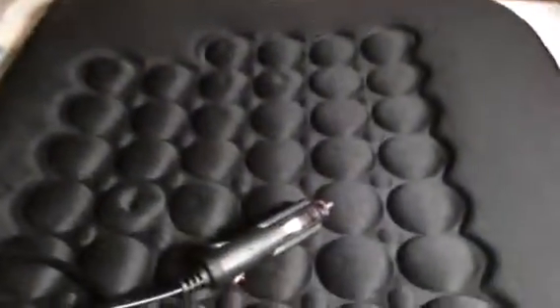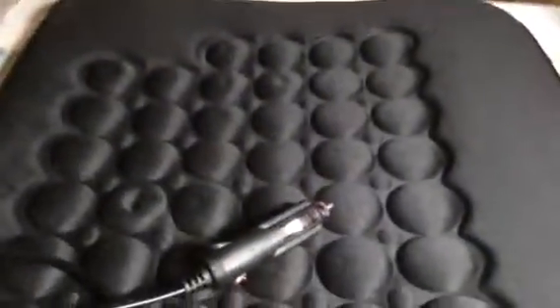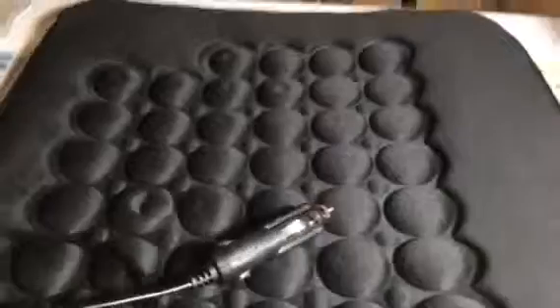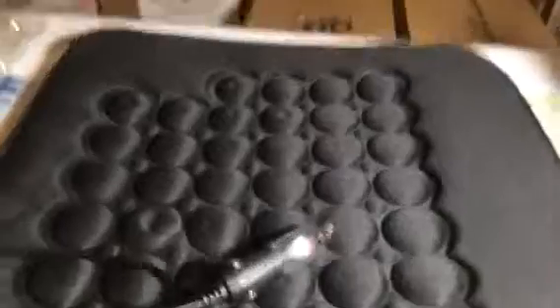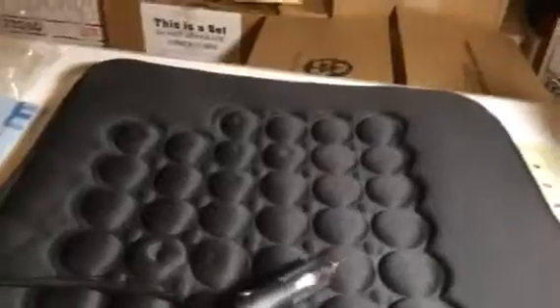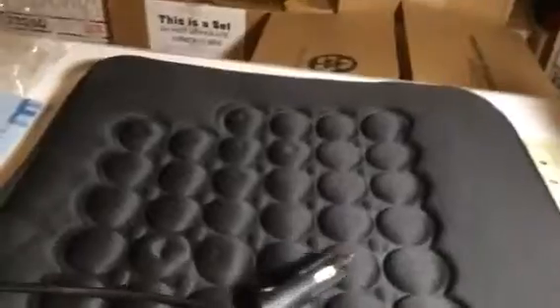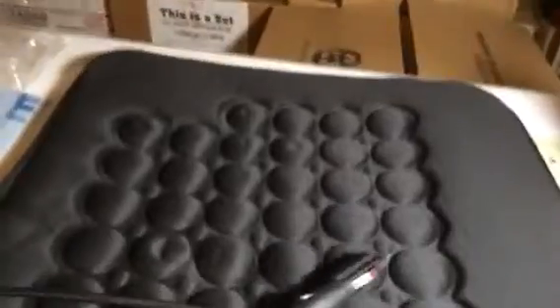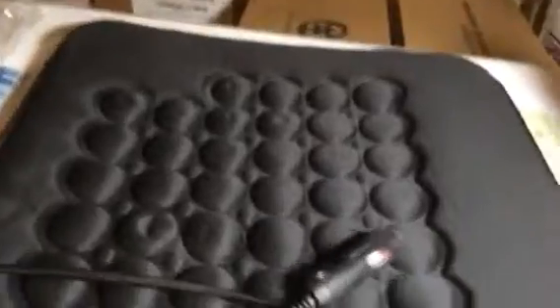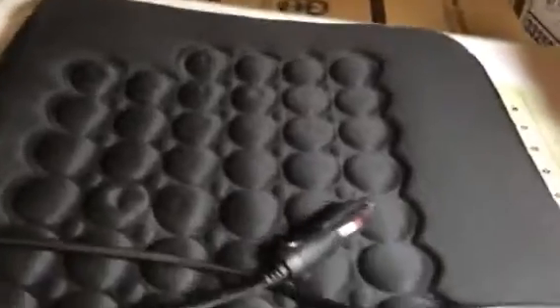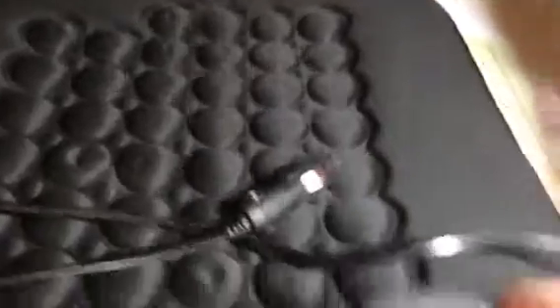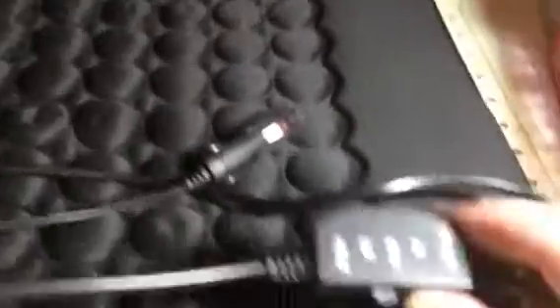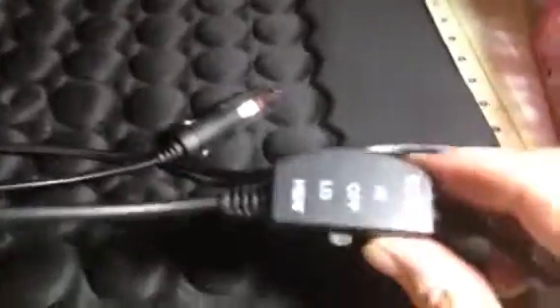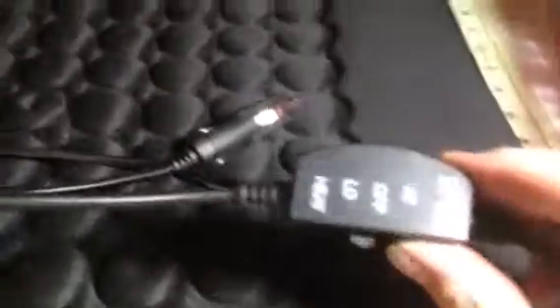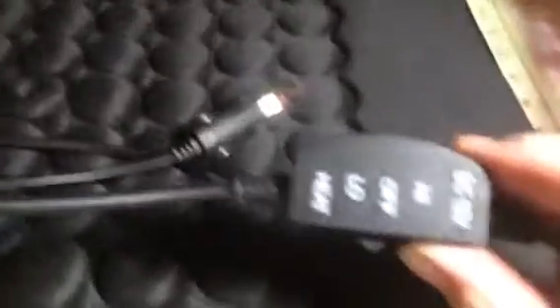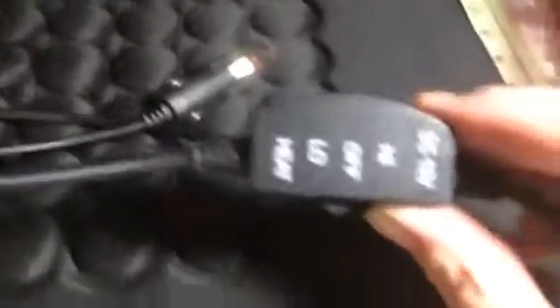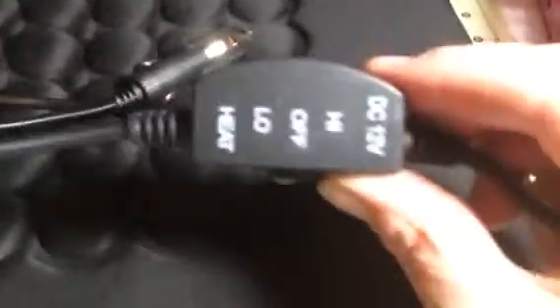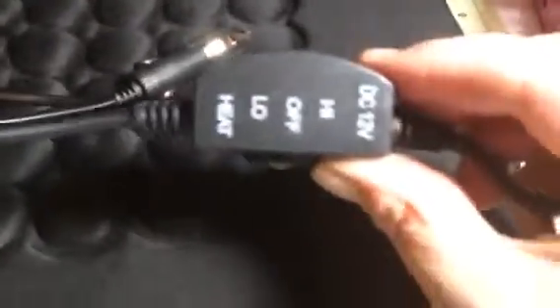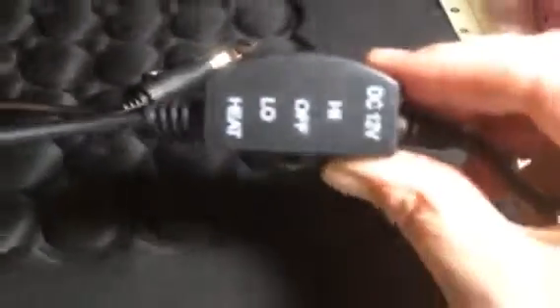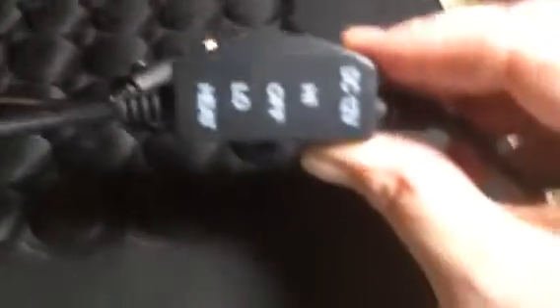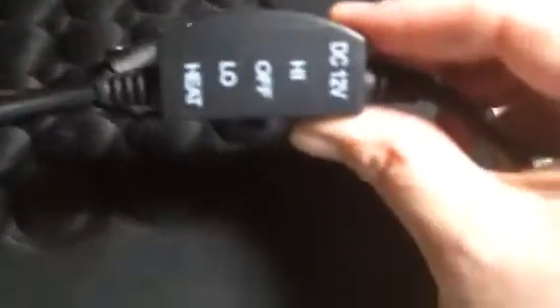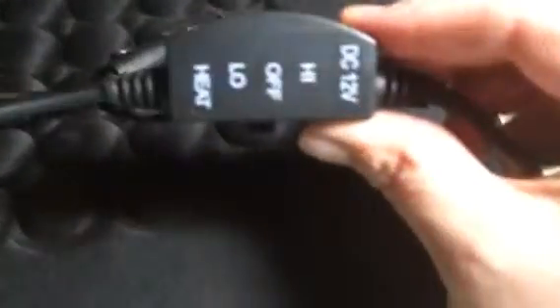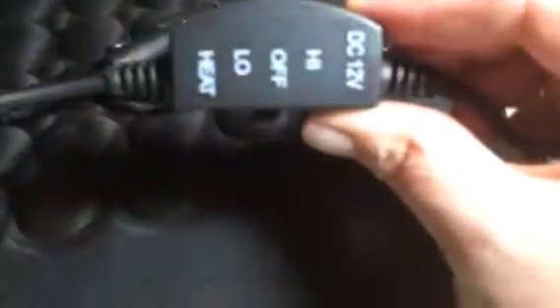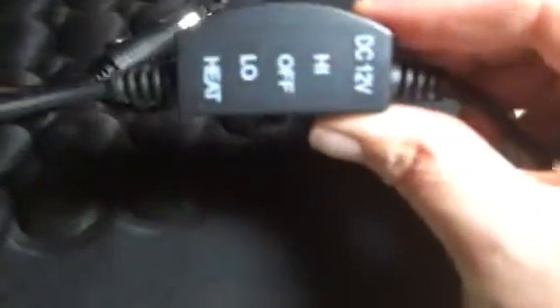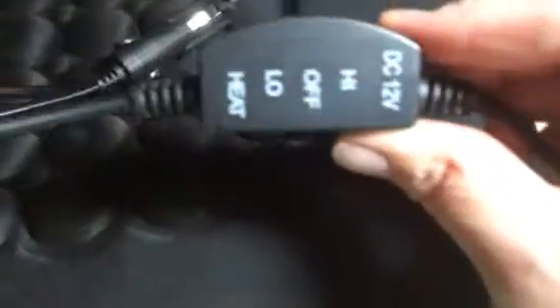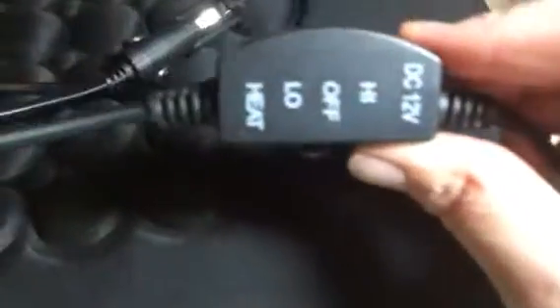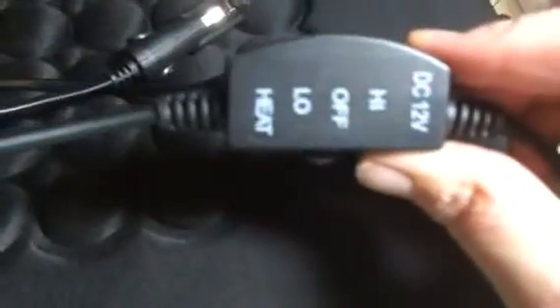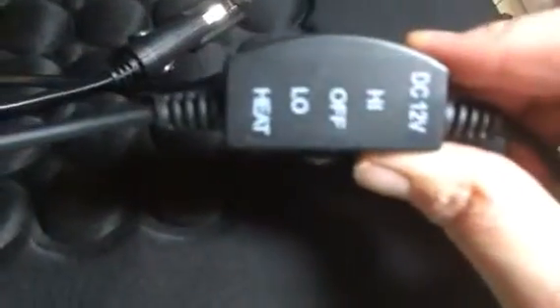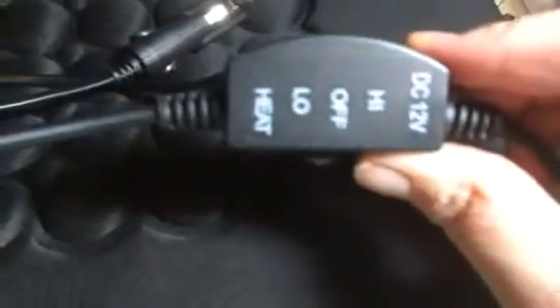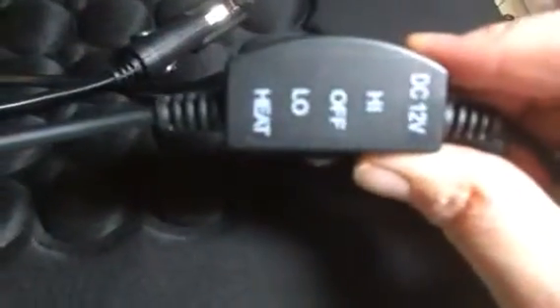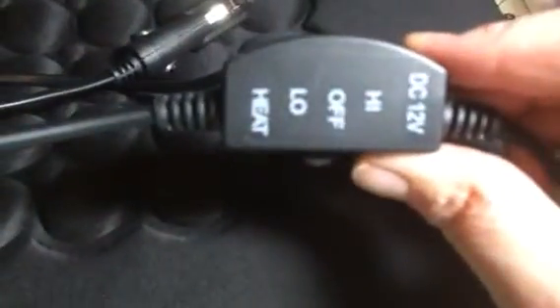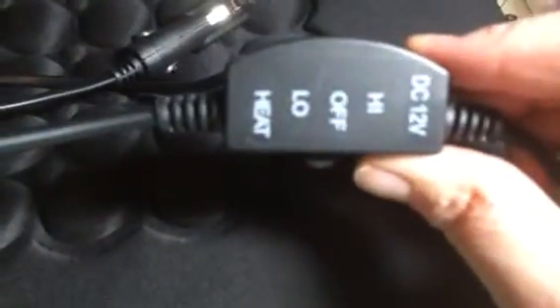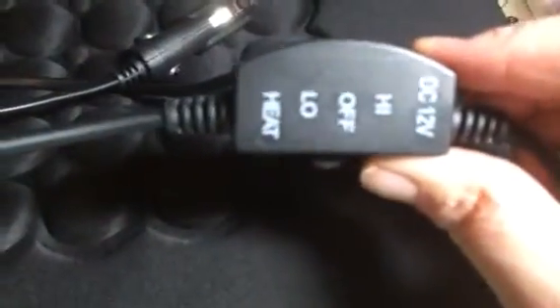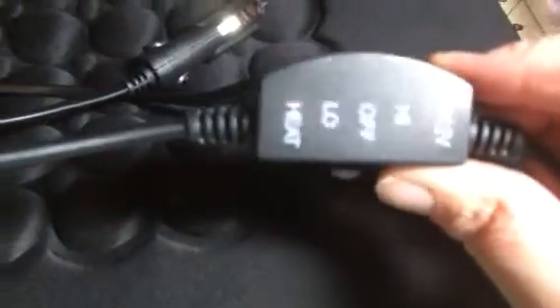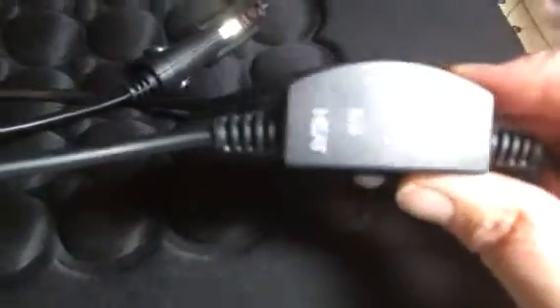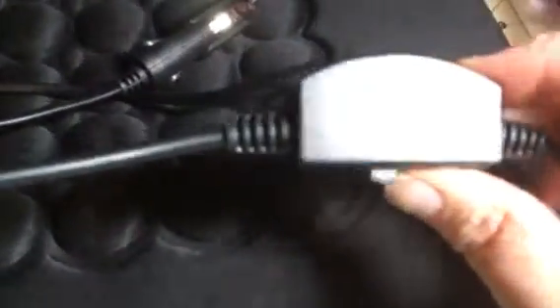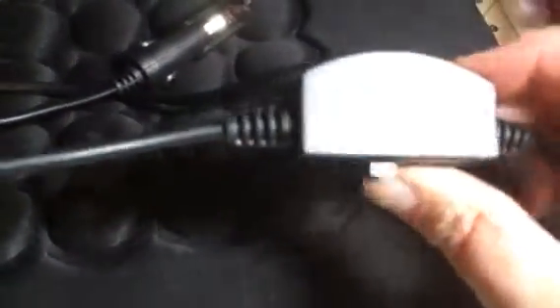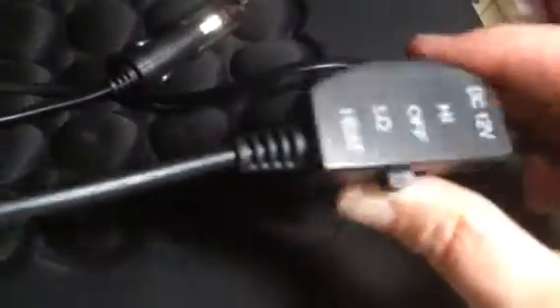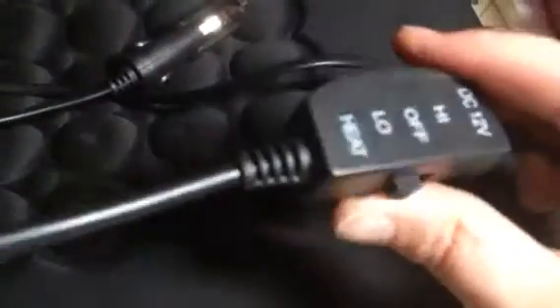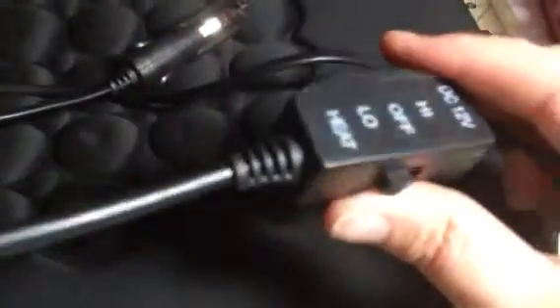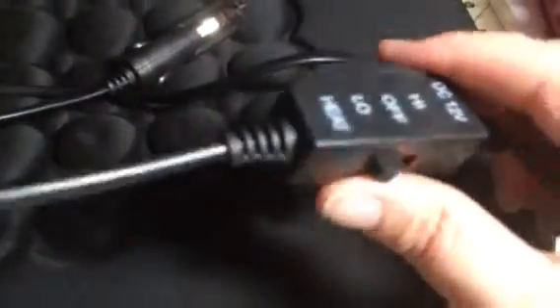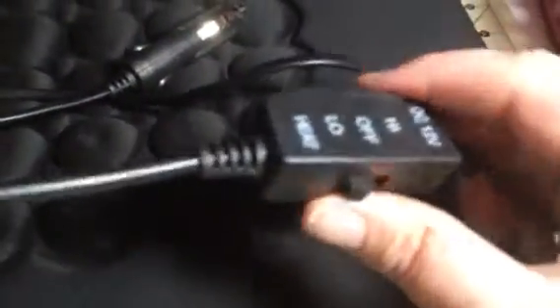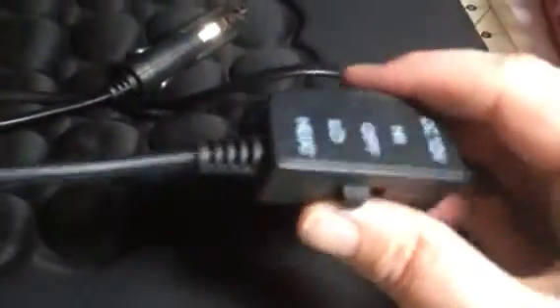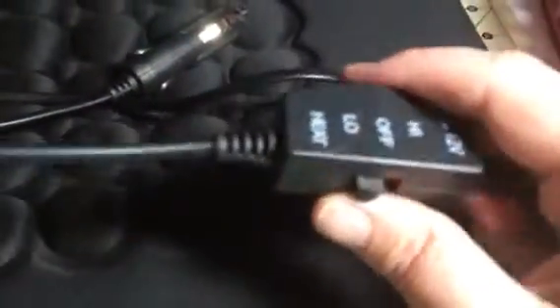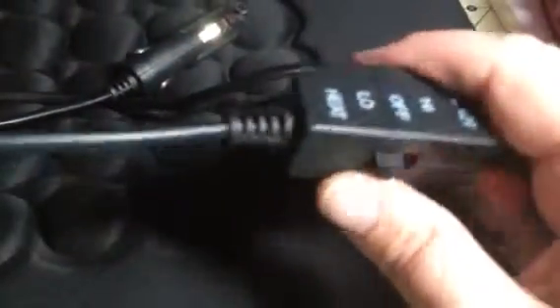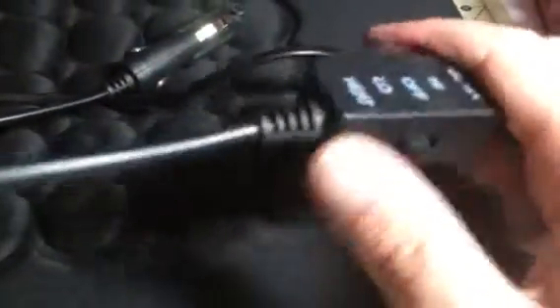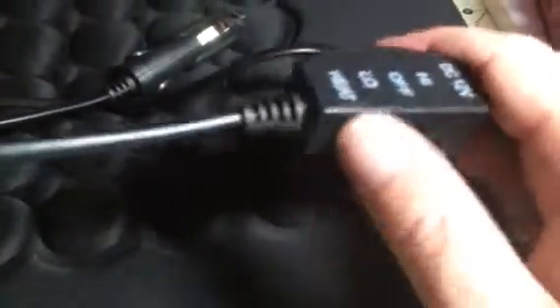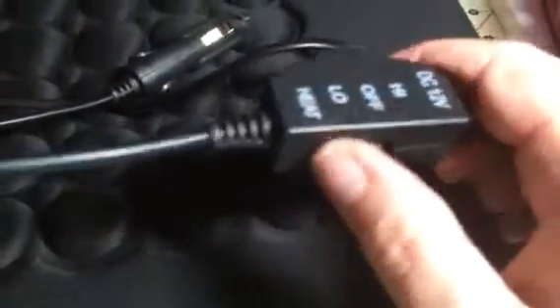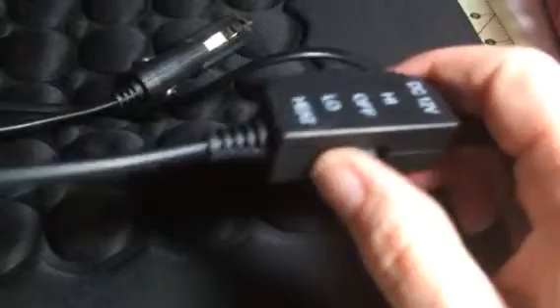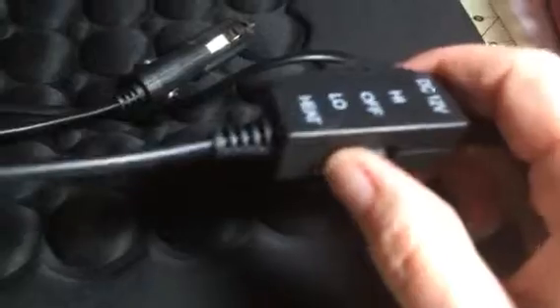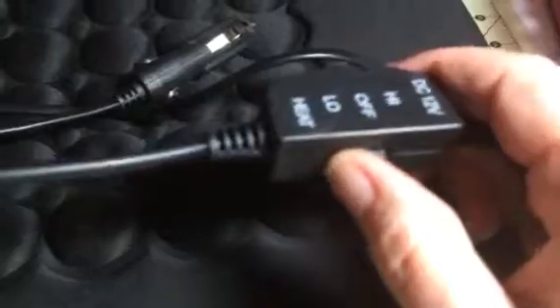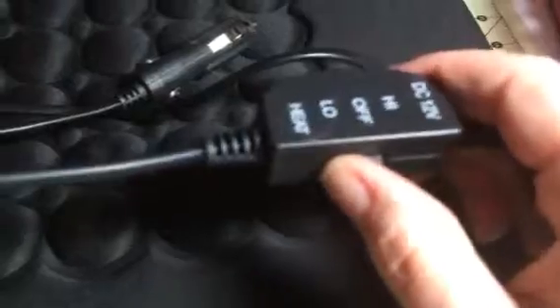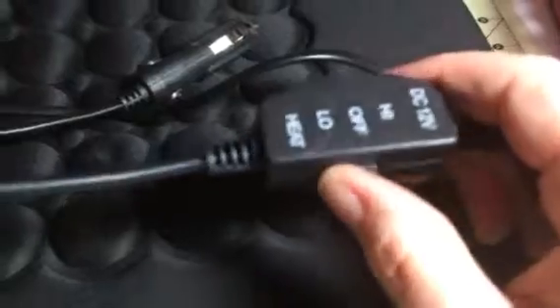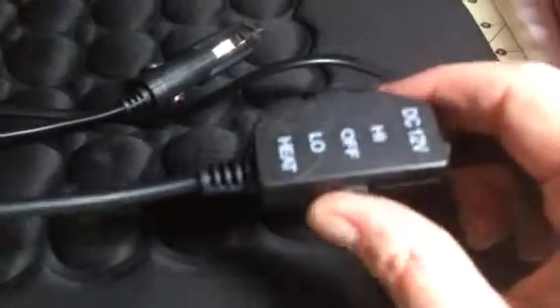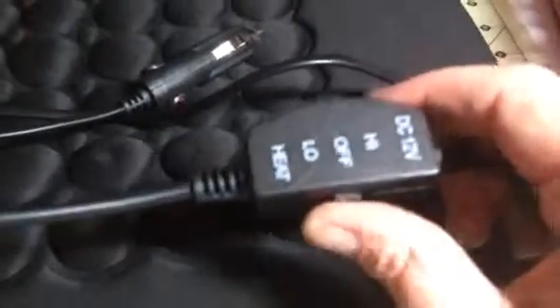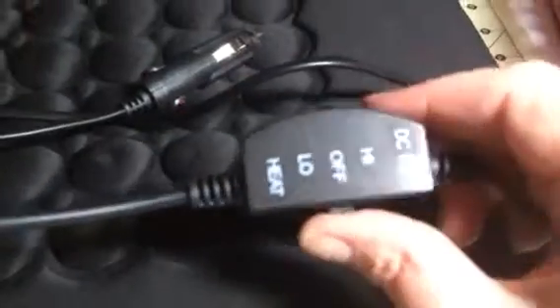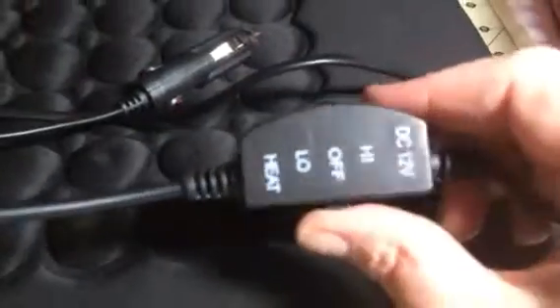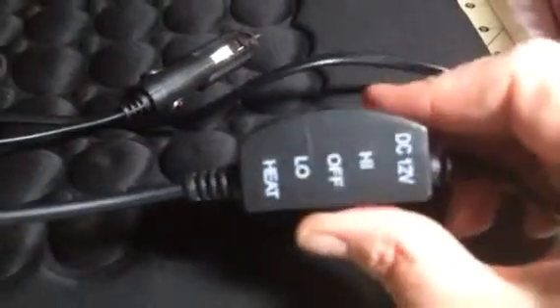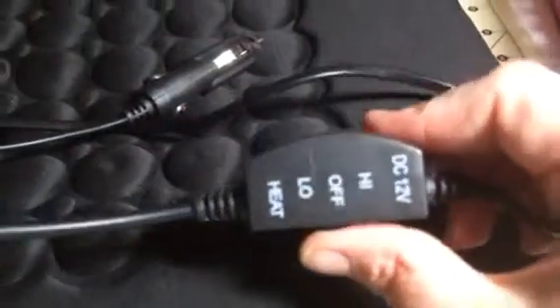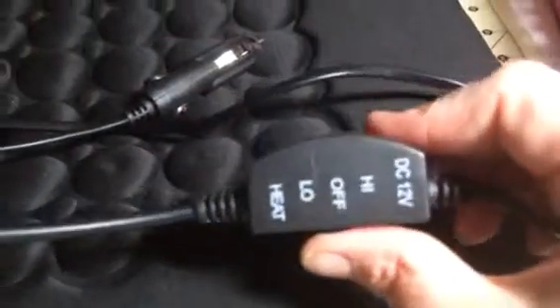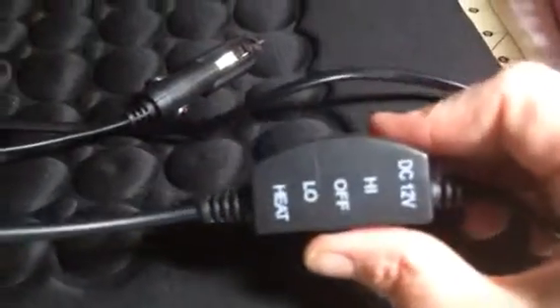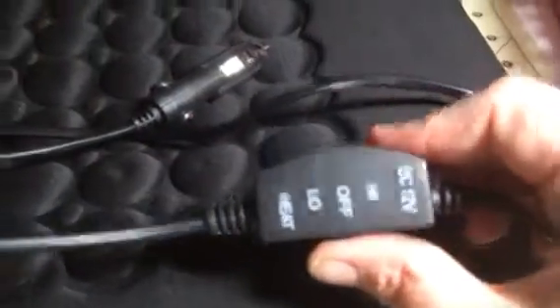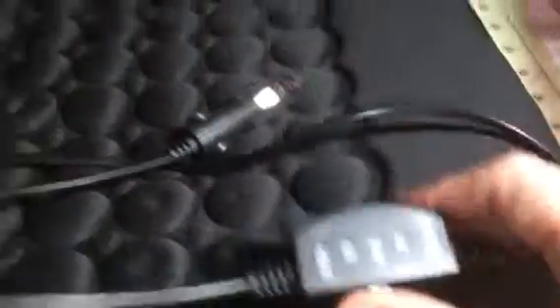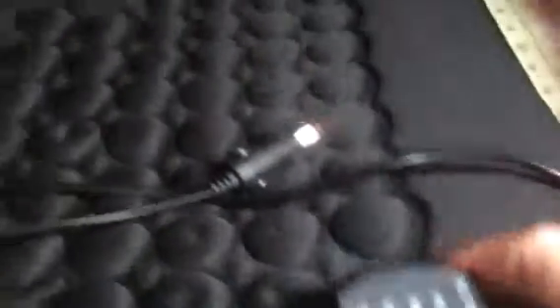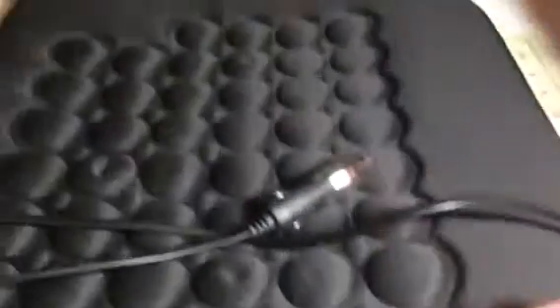This is a lifesaver. You can turn it on high or low, so you have two different heat settings.